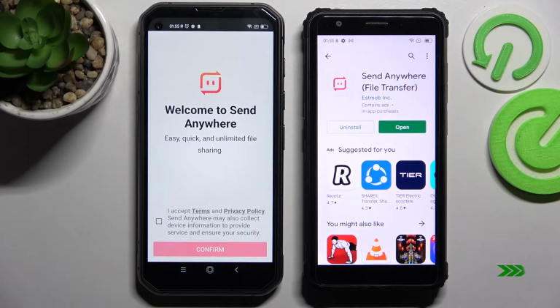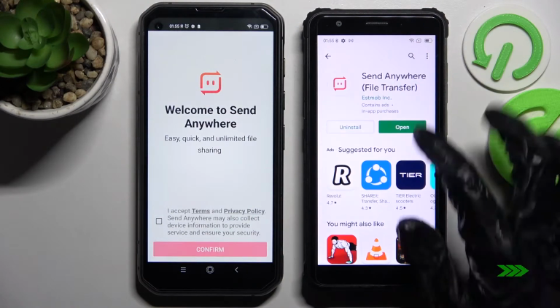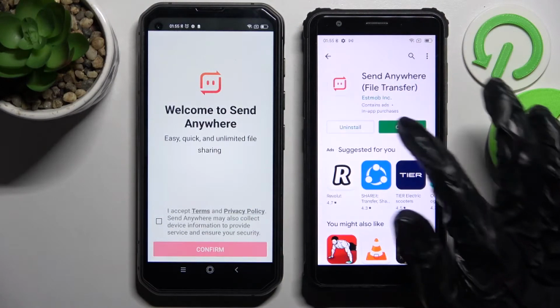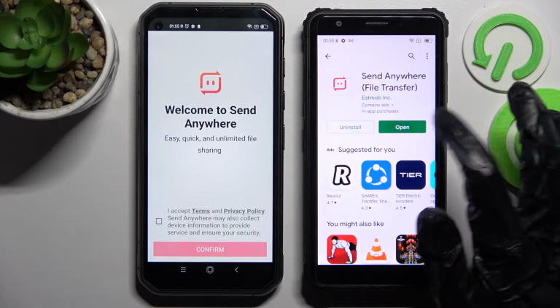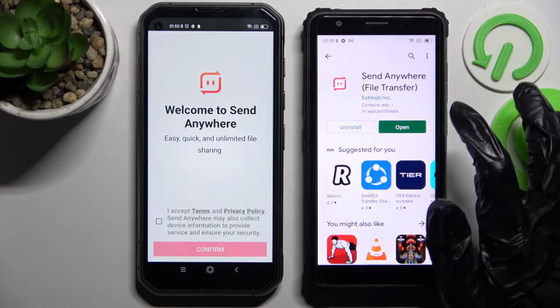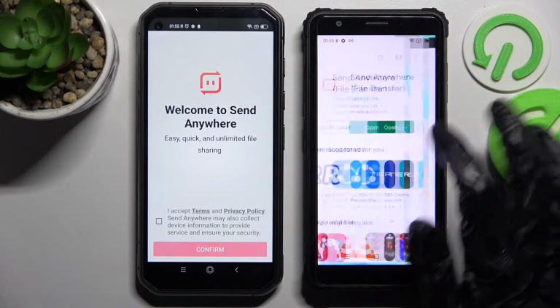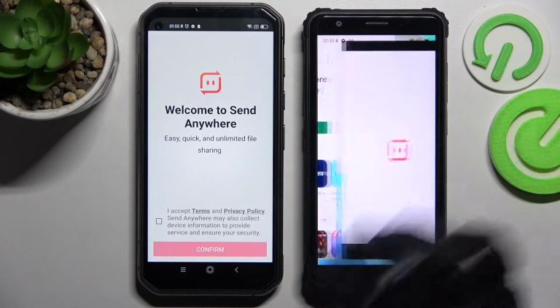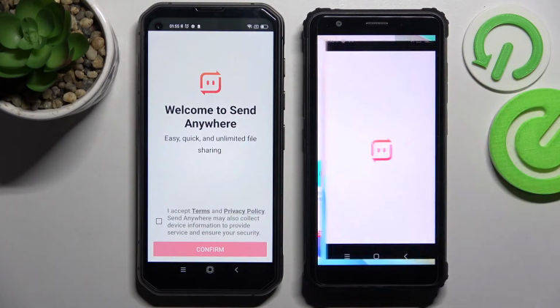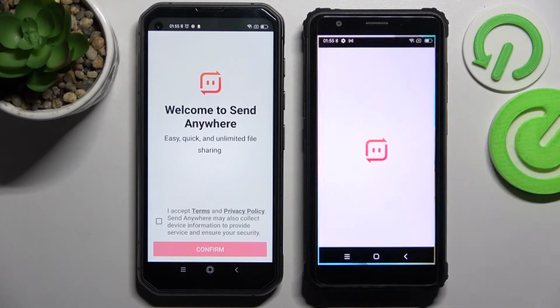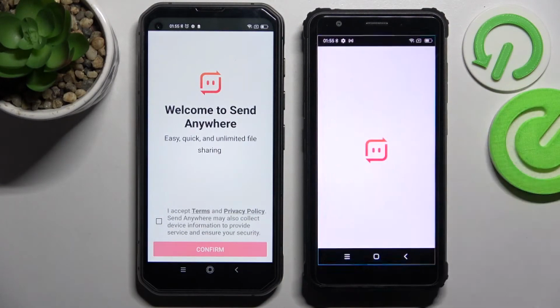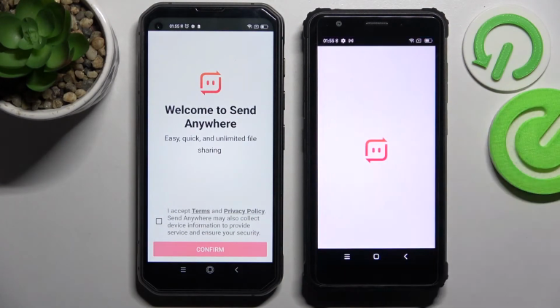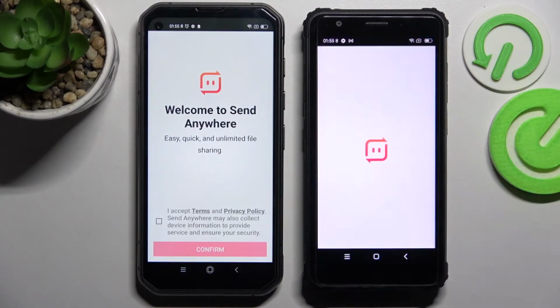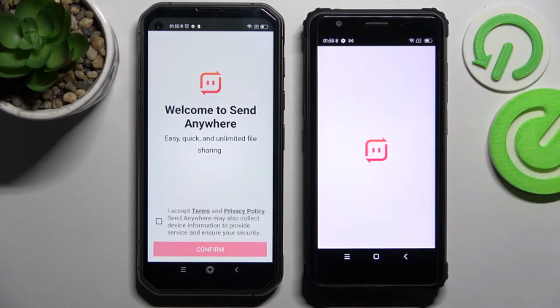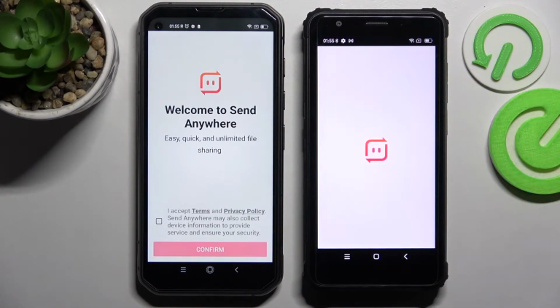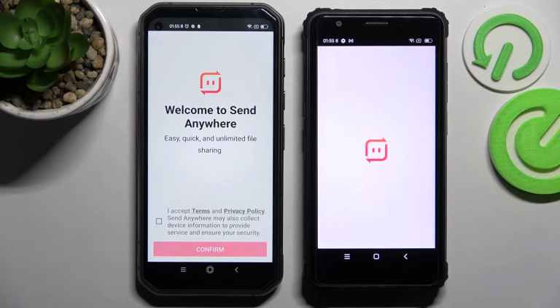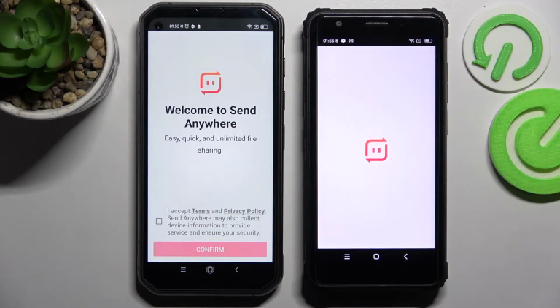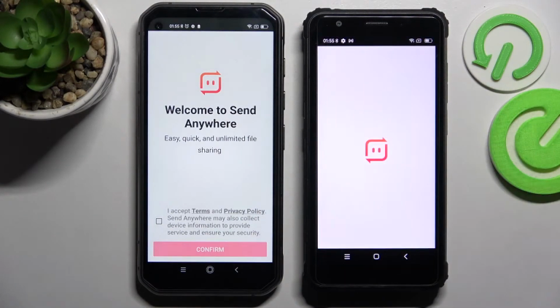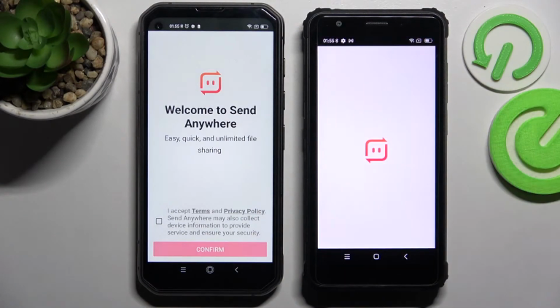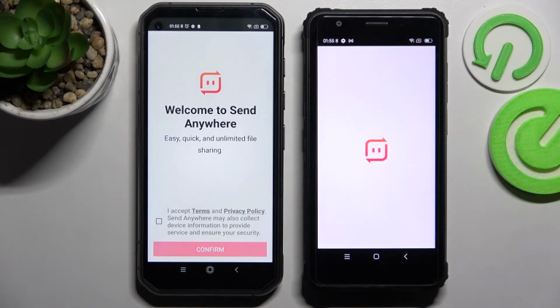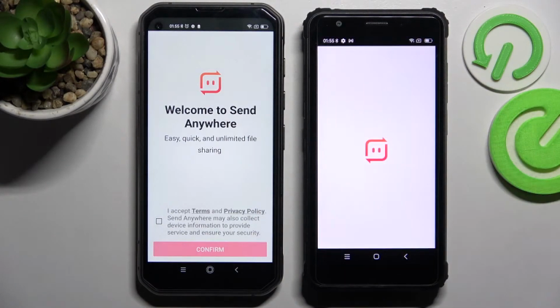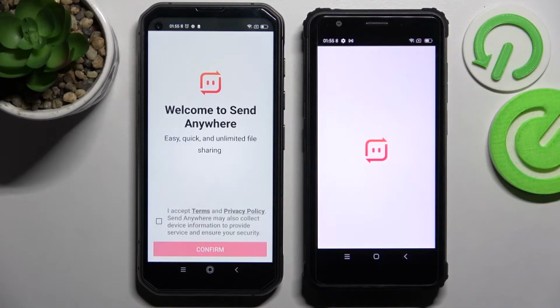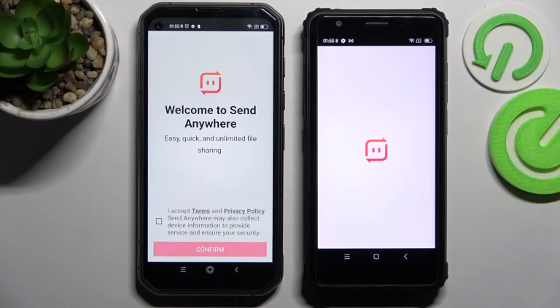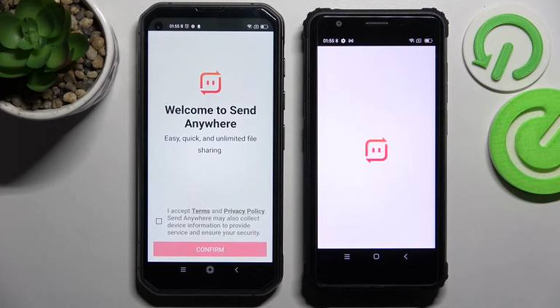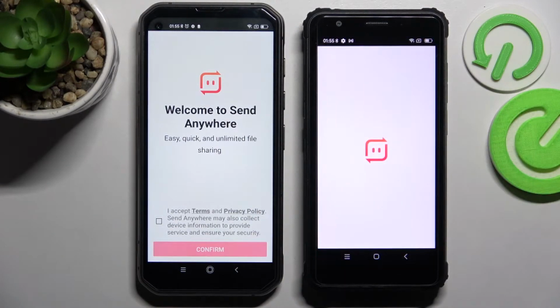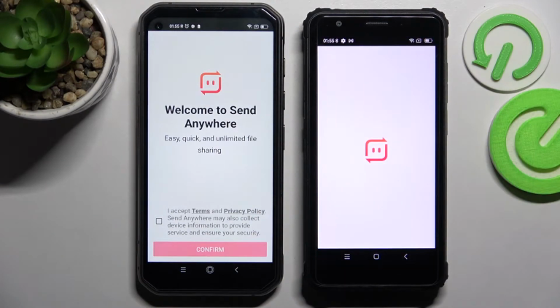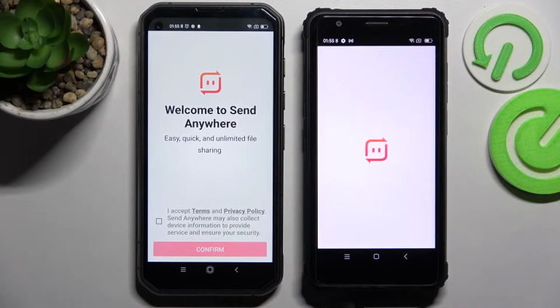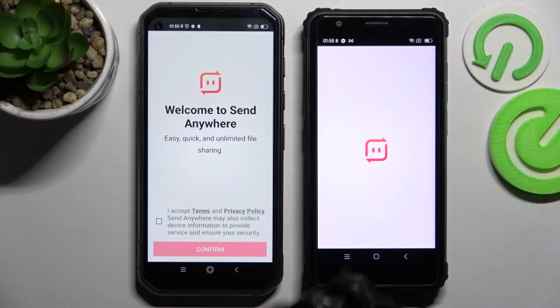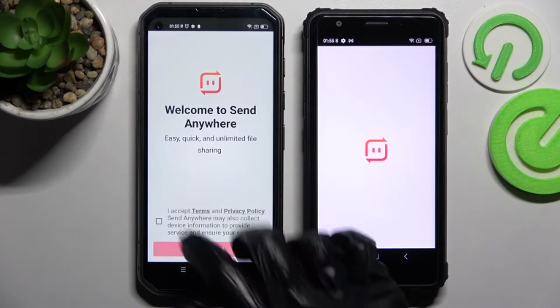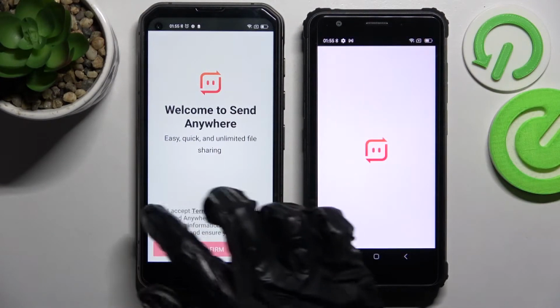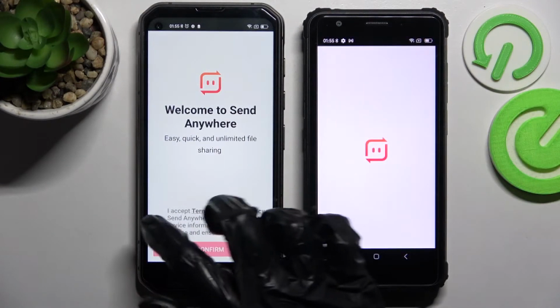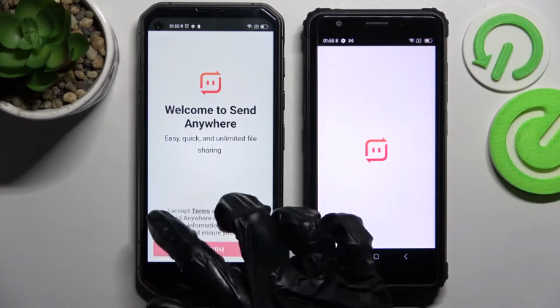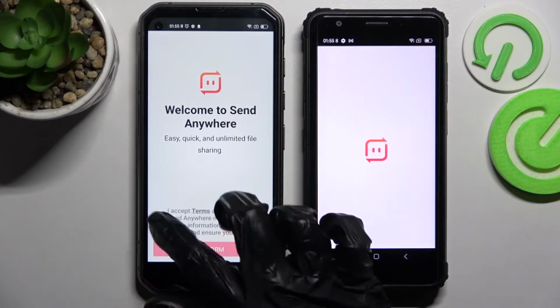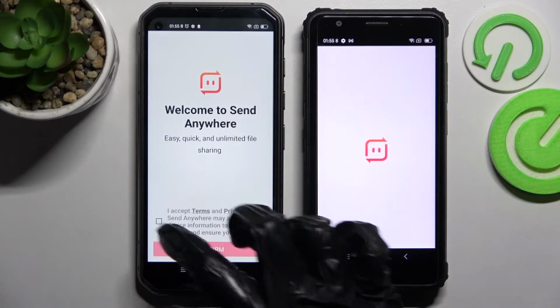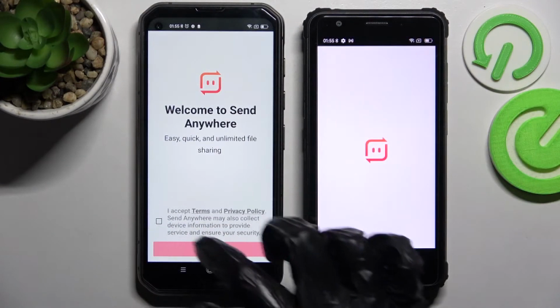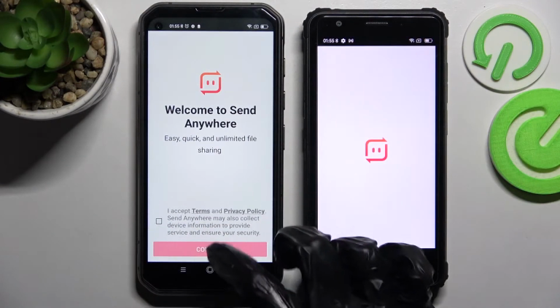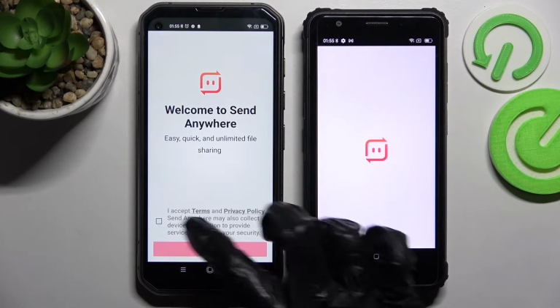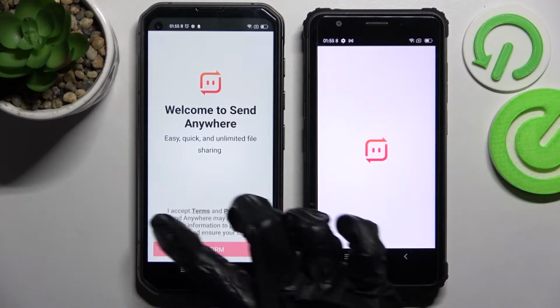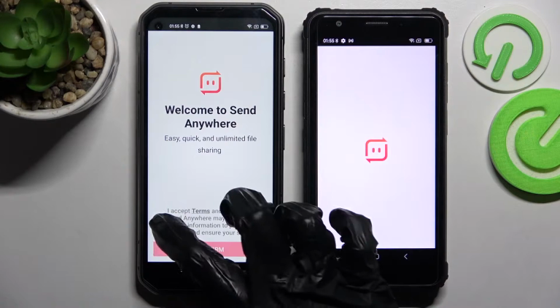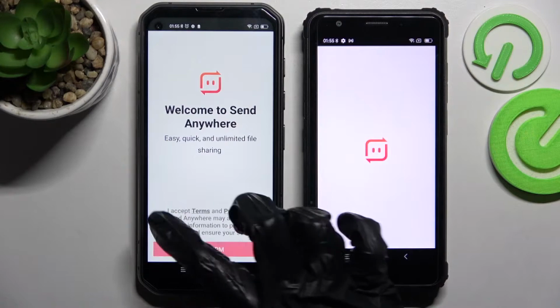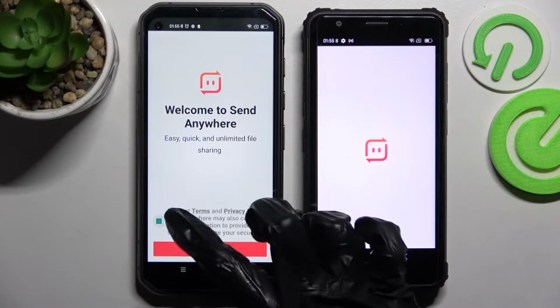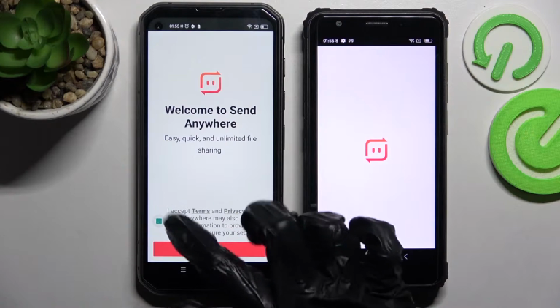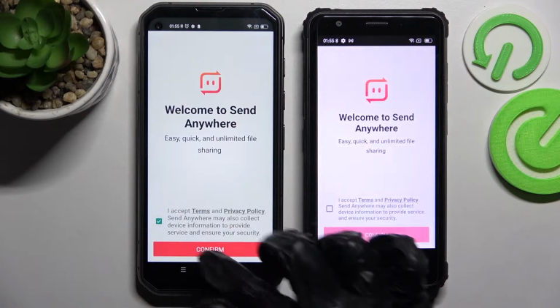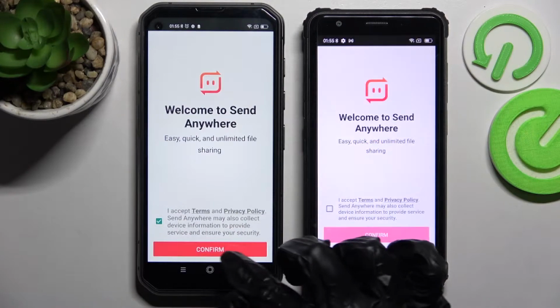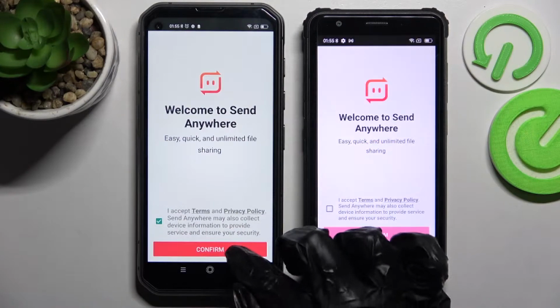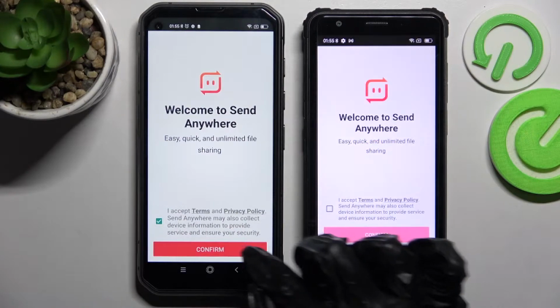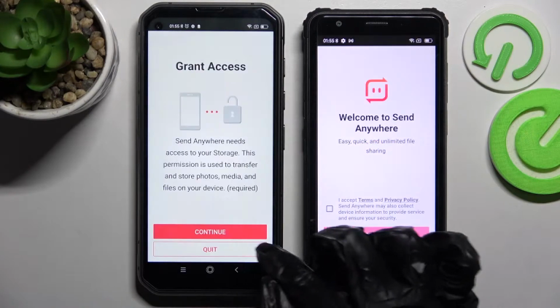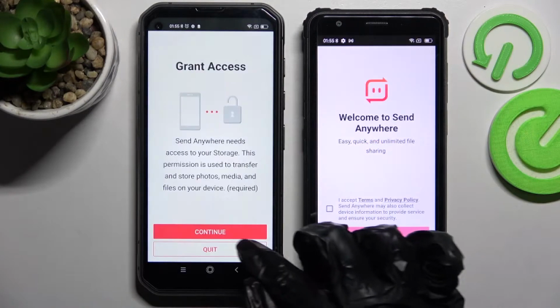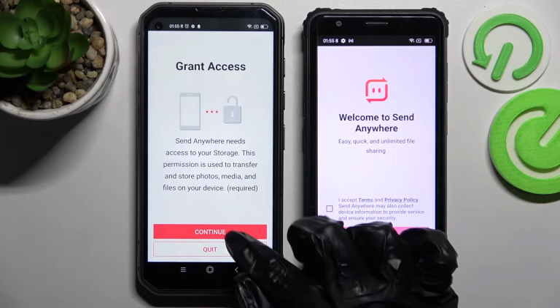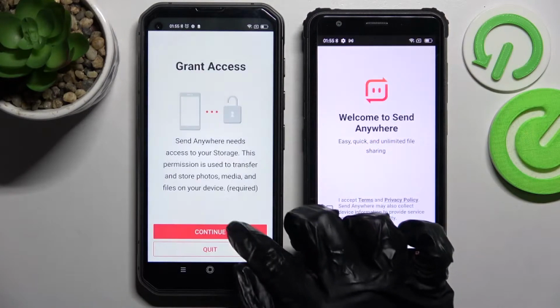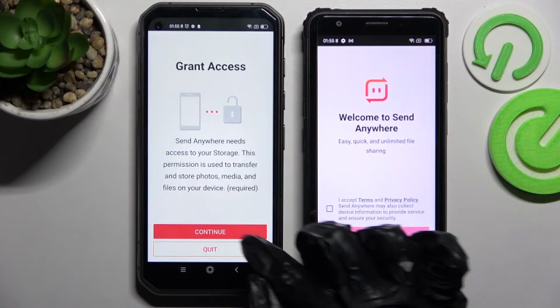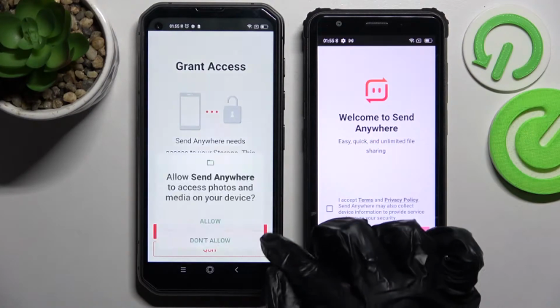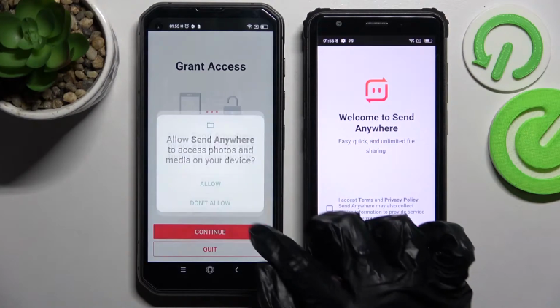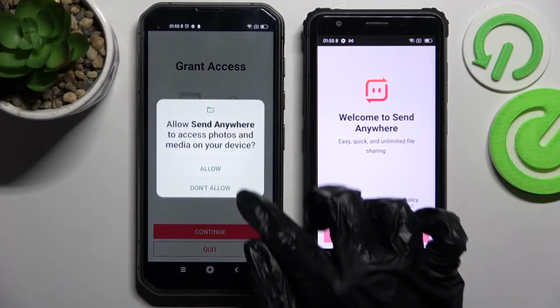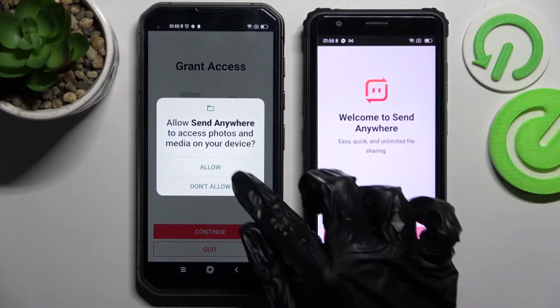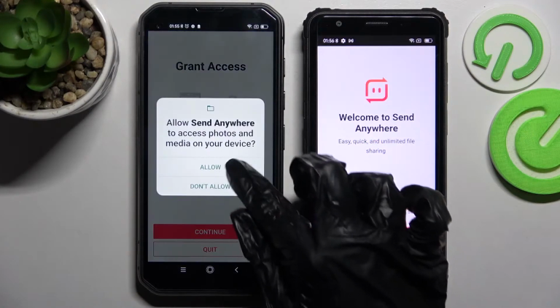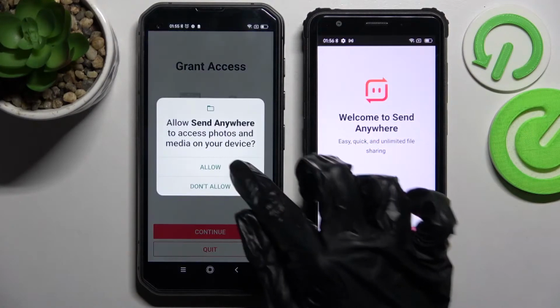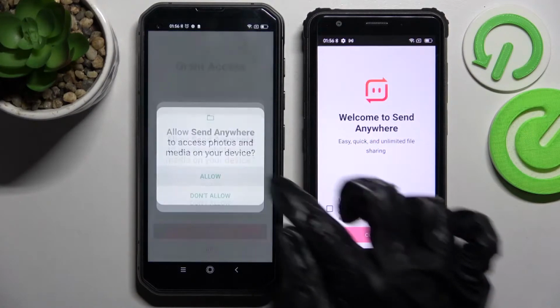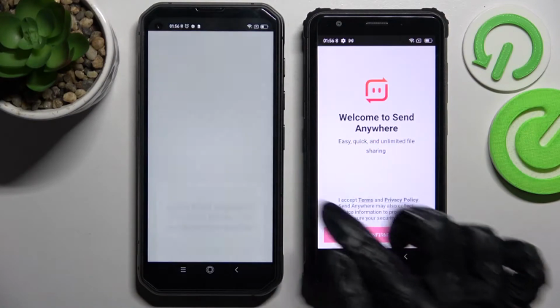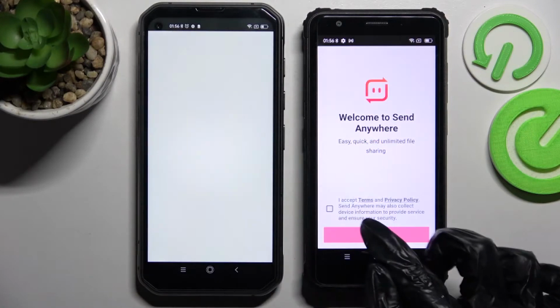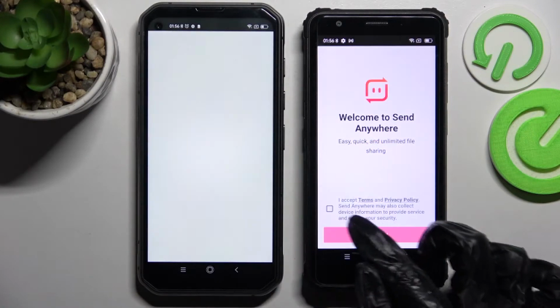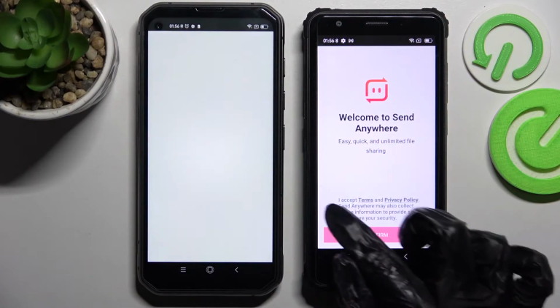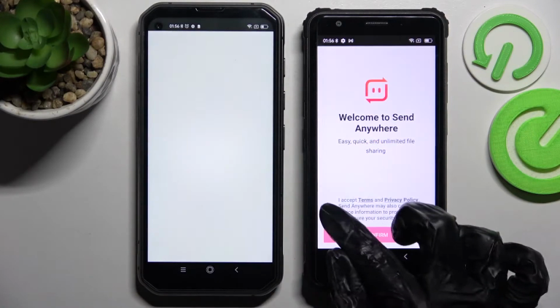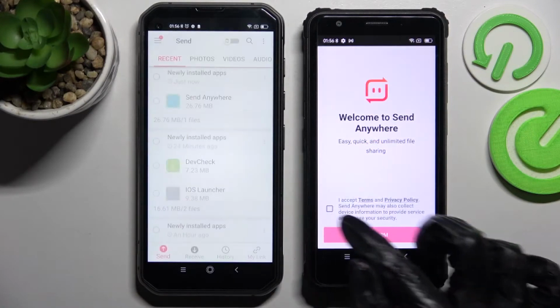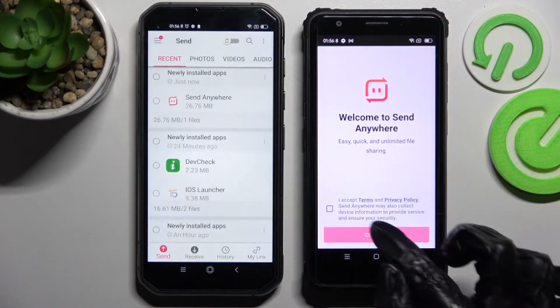From this screen here you need to tap on 'I Accept', then confirm, continue, and allow.